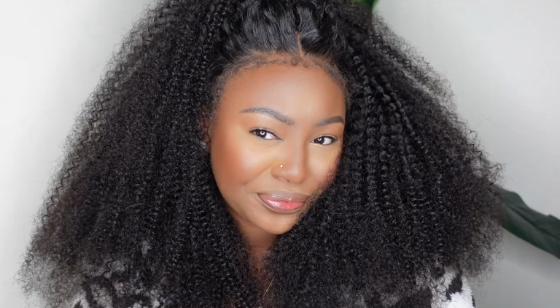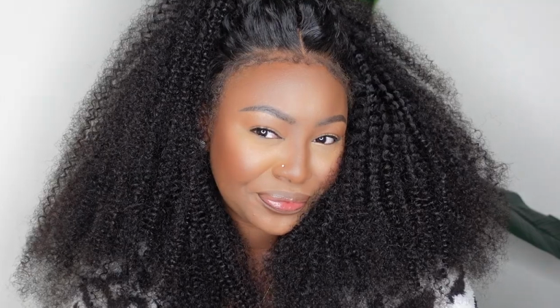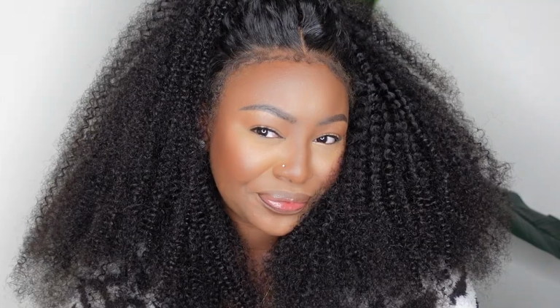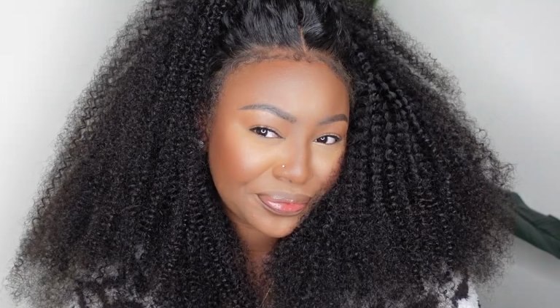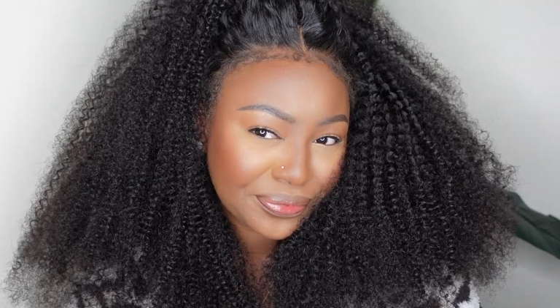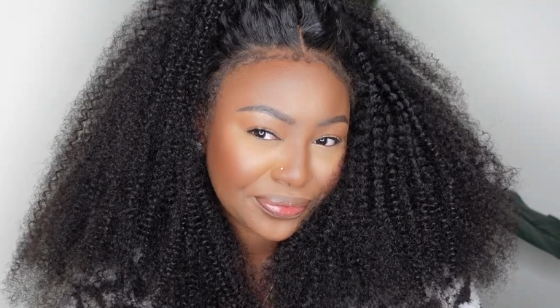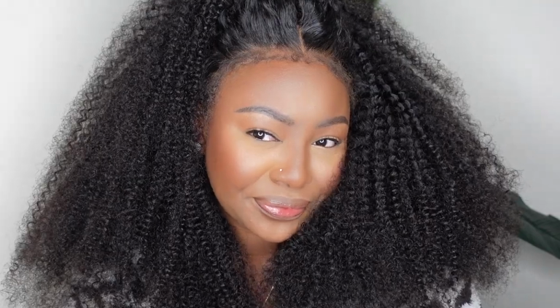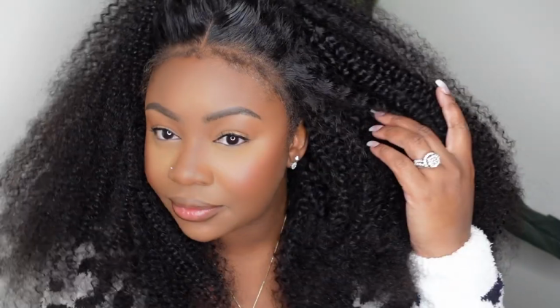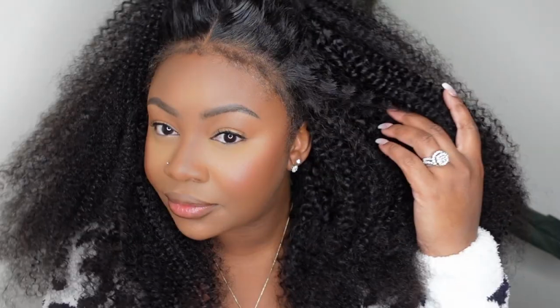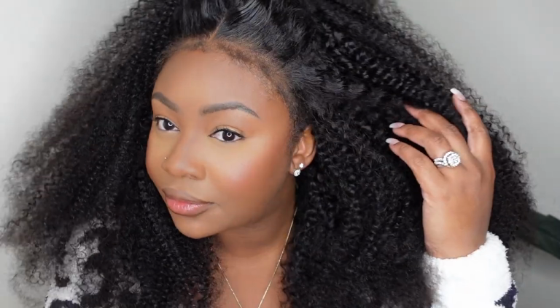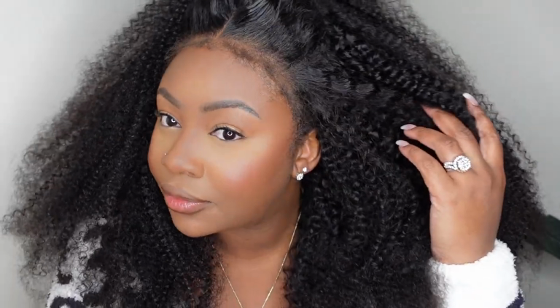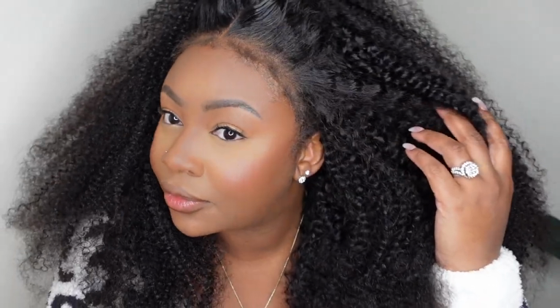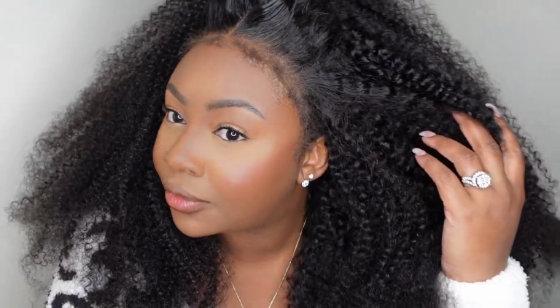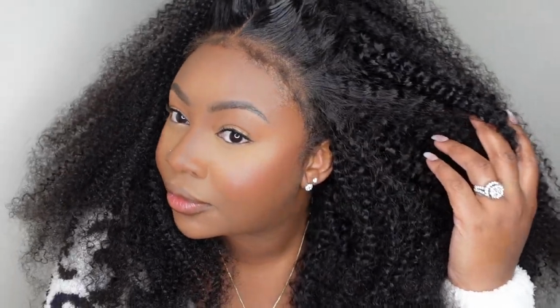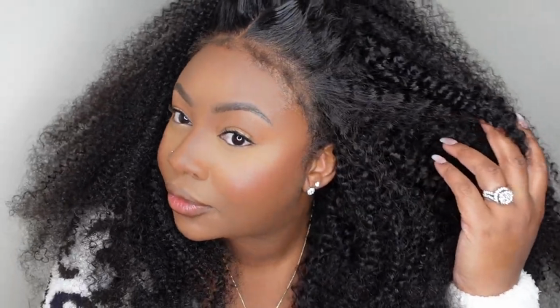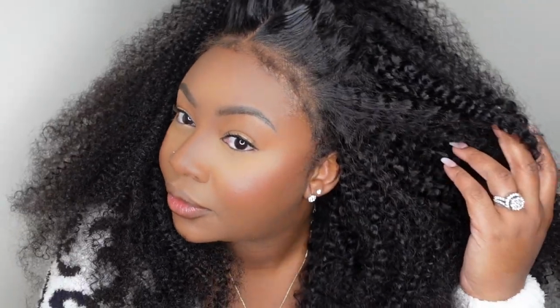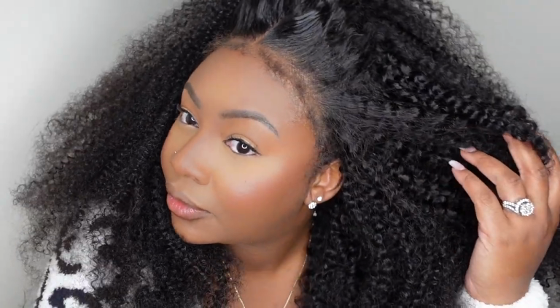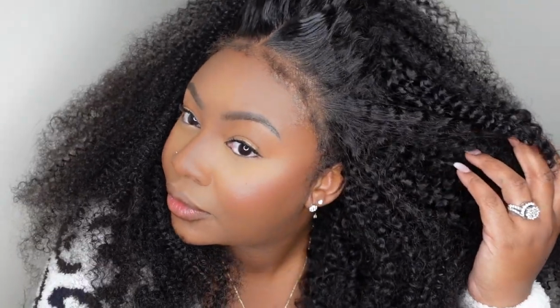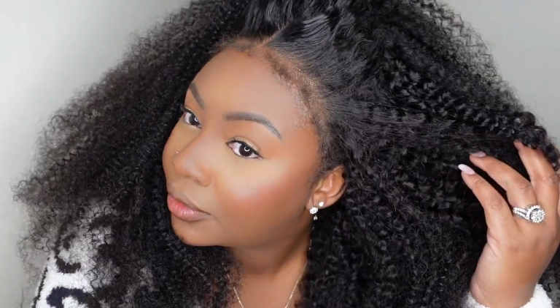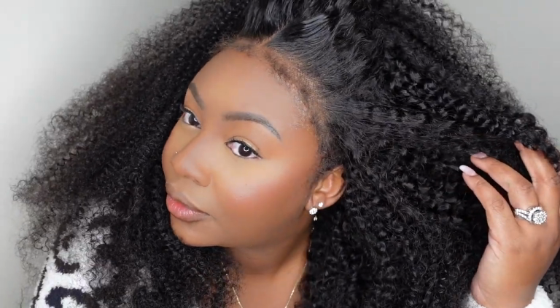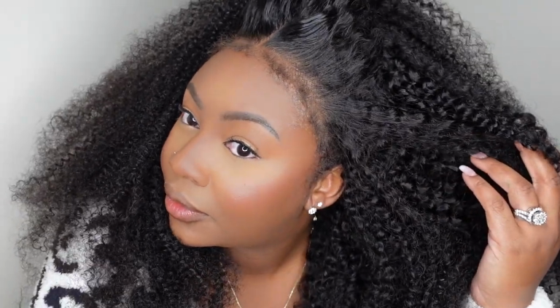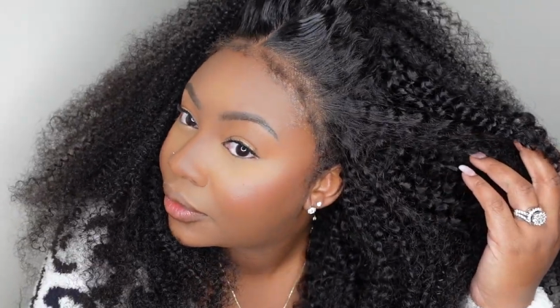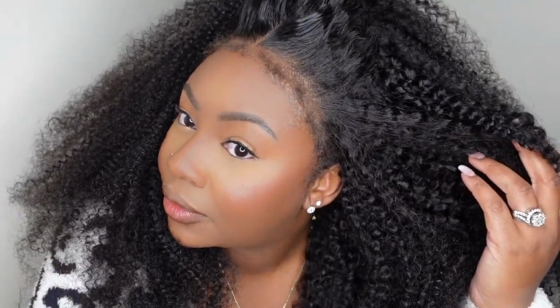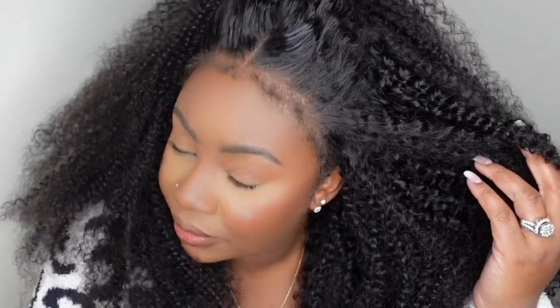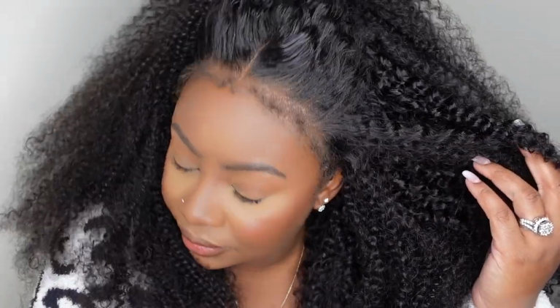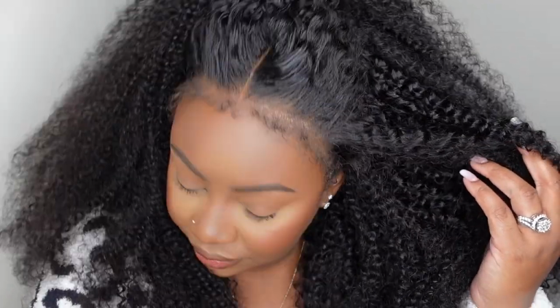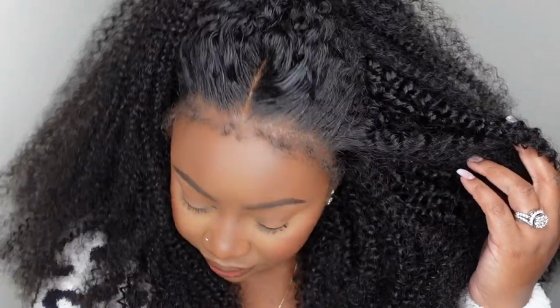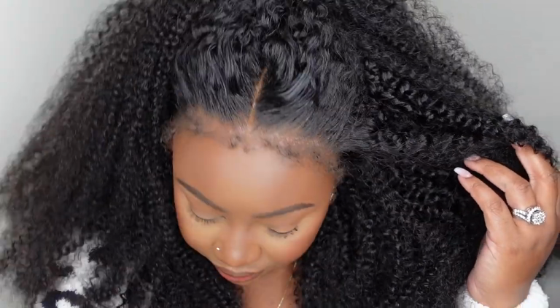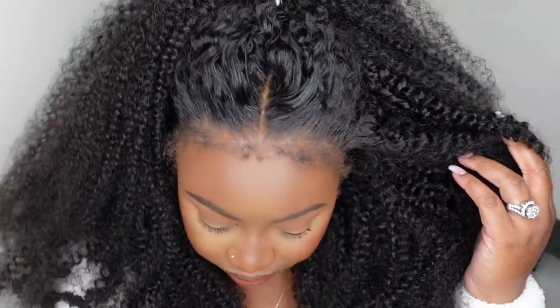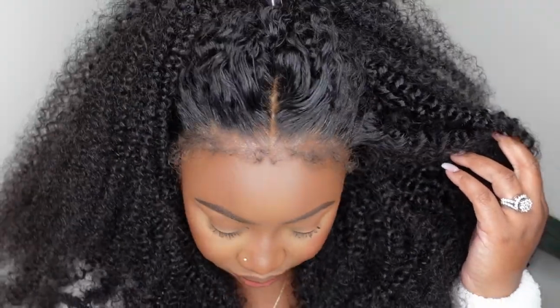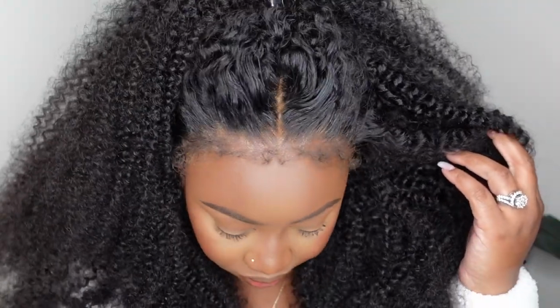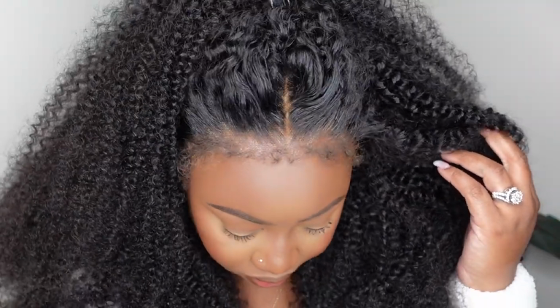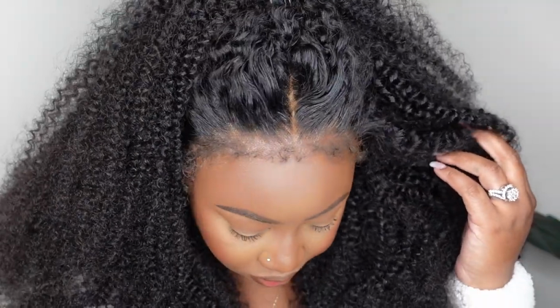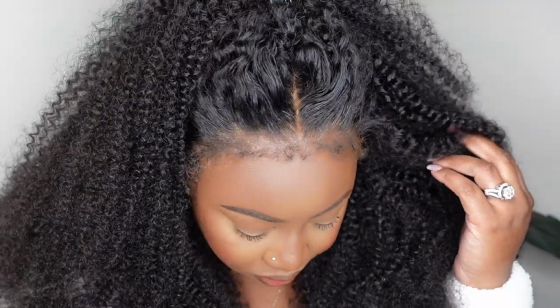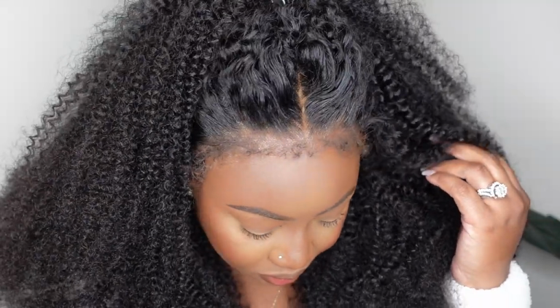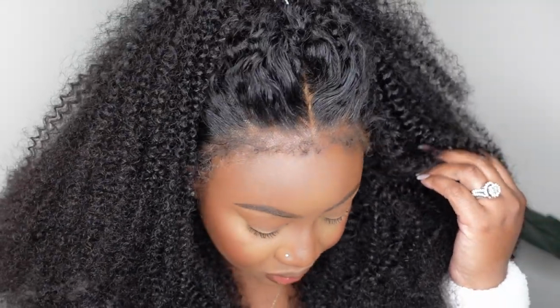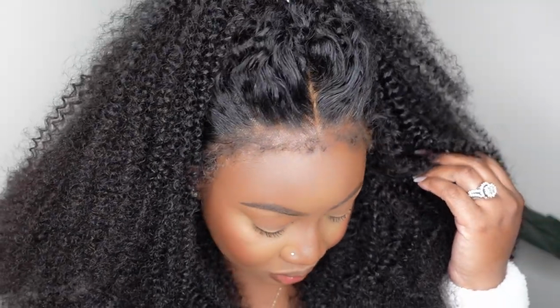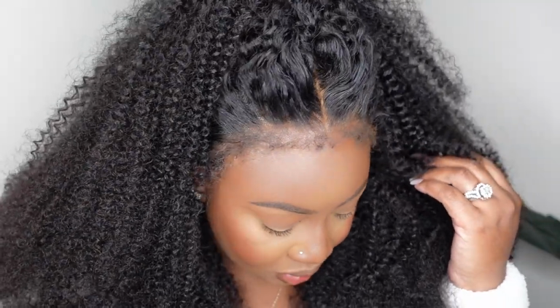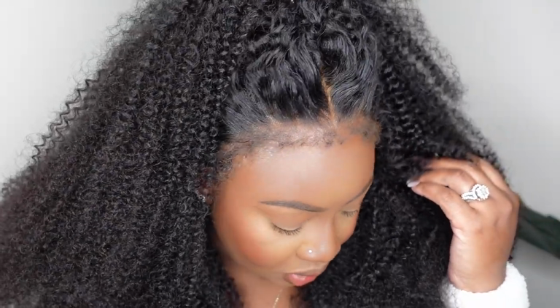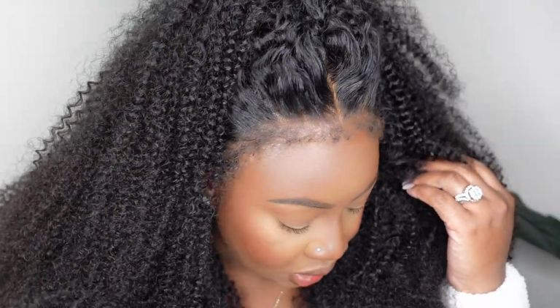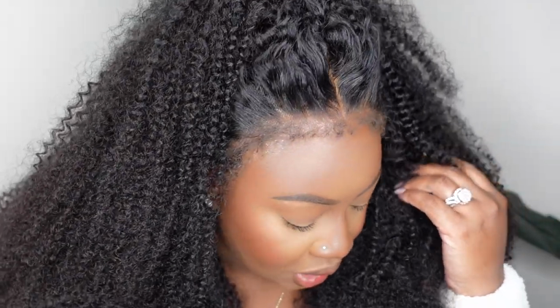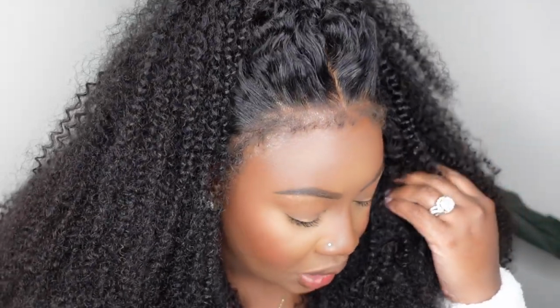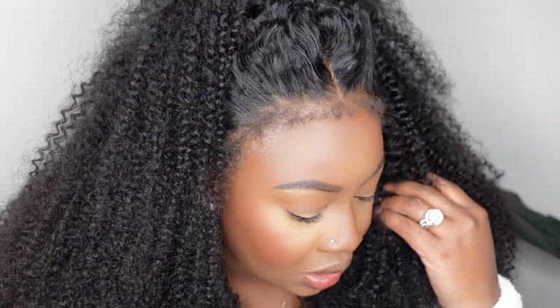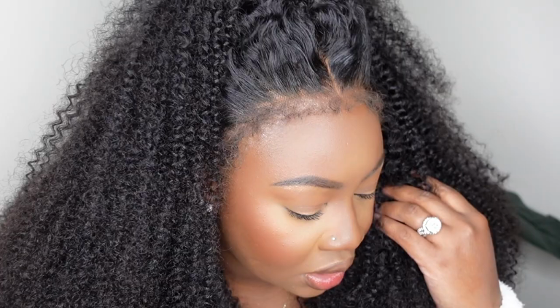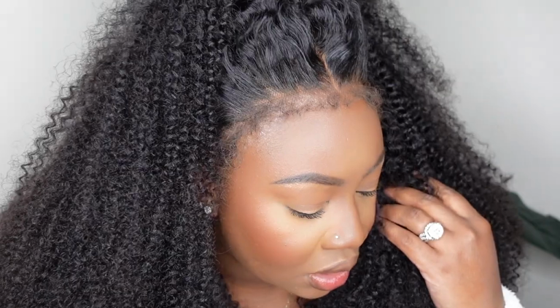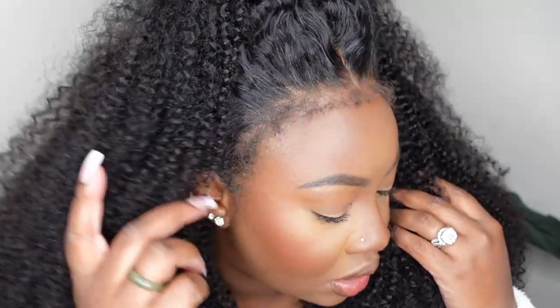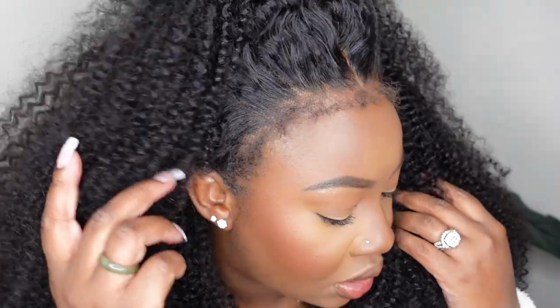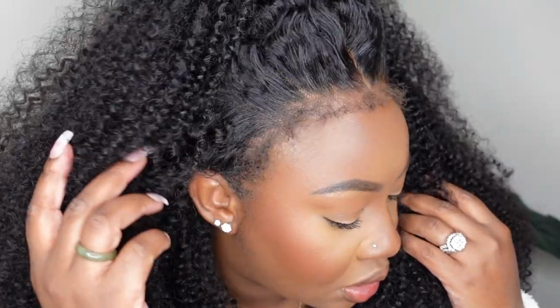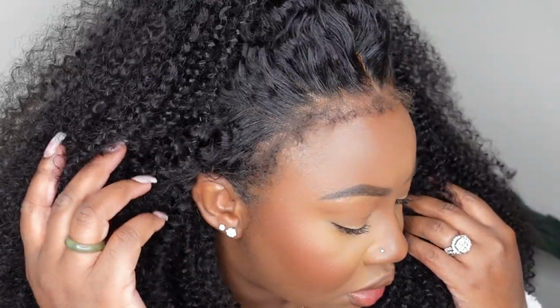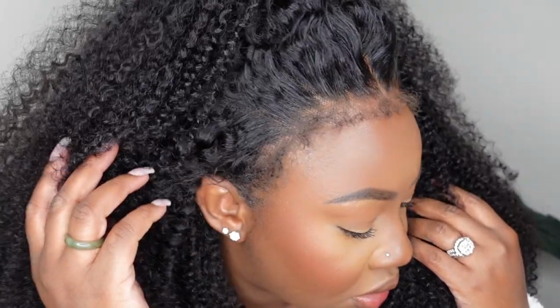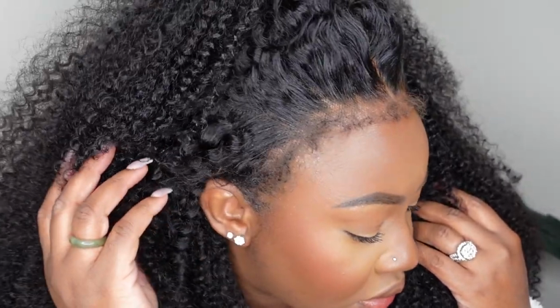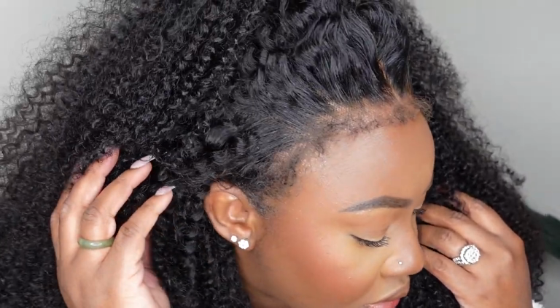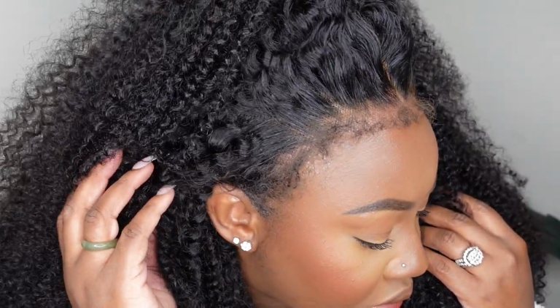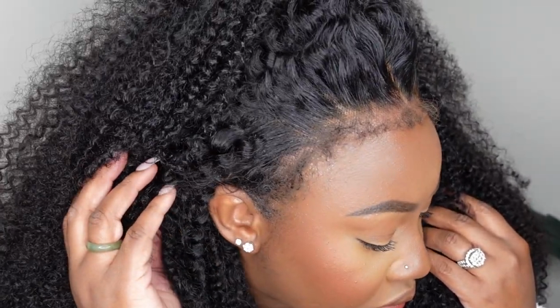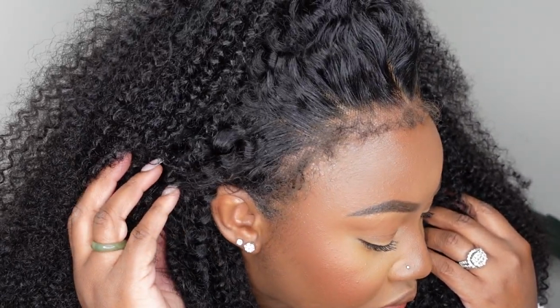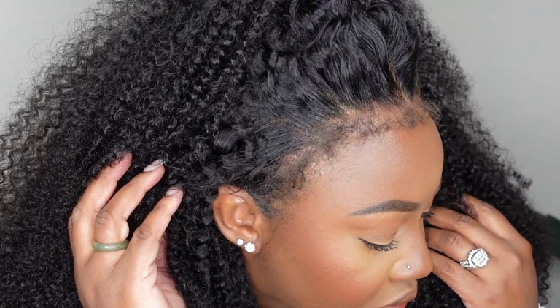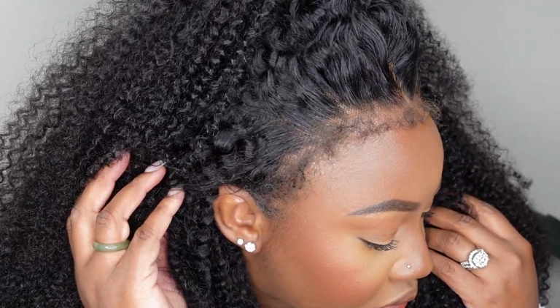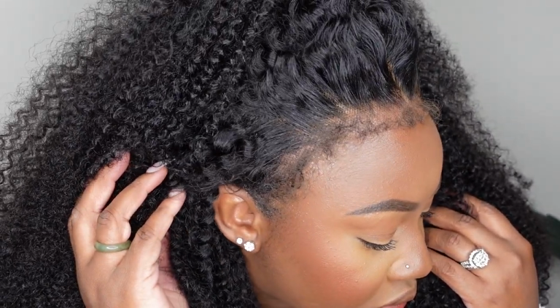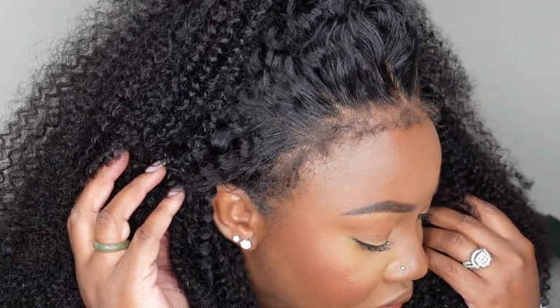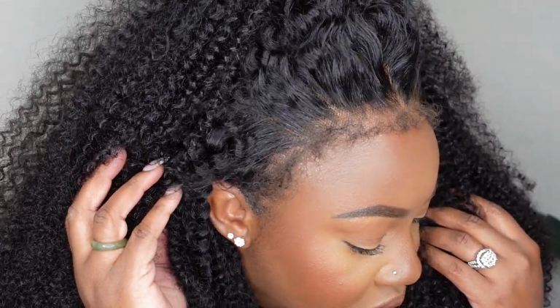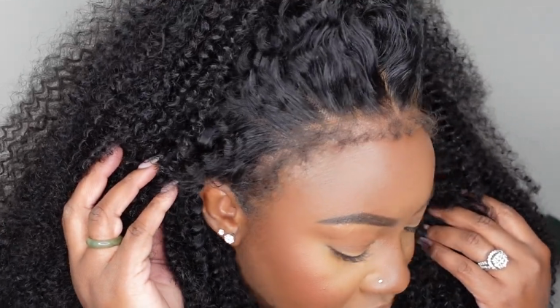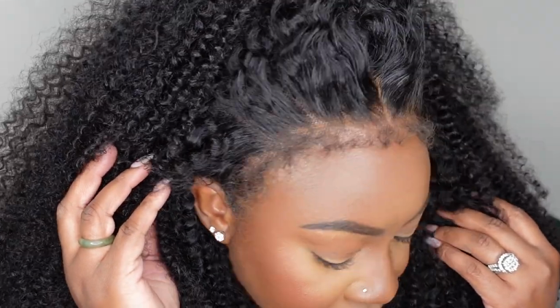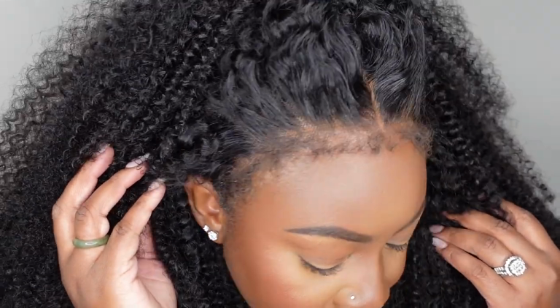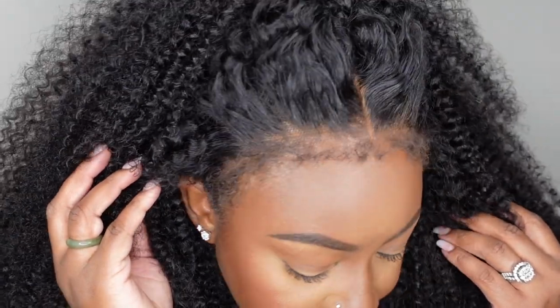Hey lovebugs! Welcome back to my channel. My name is Ashley B. Deck. Thank you guys so much for tuning in. Today we're going to be doing a hair tutorial.